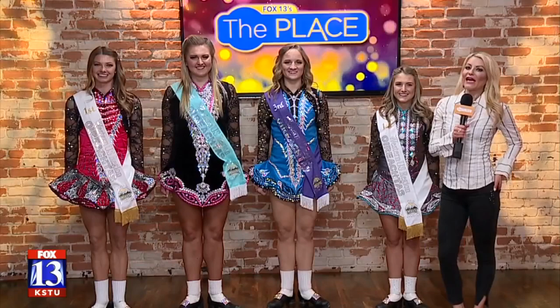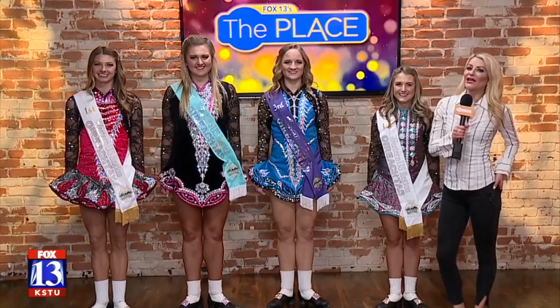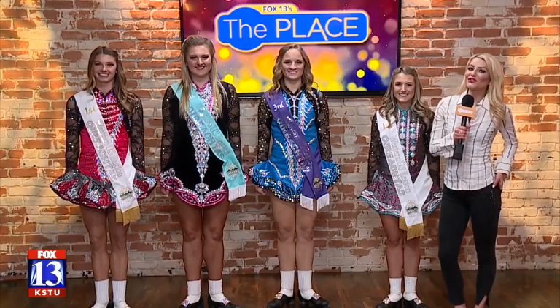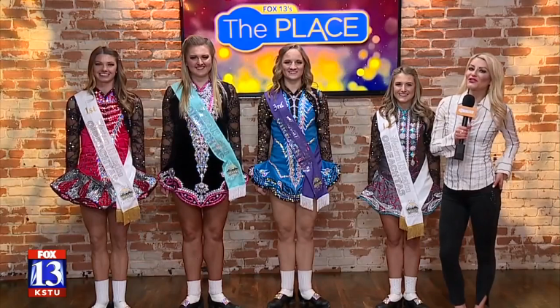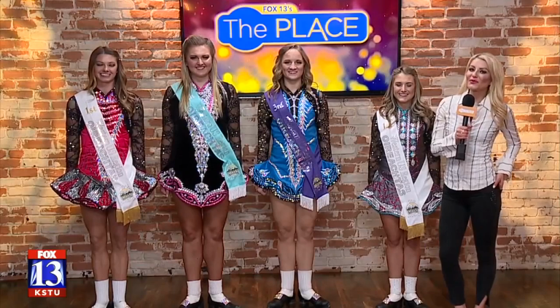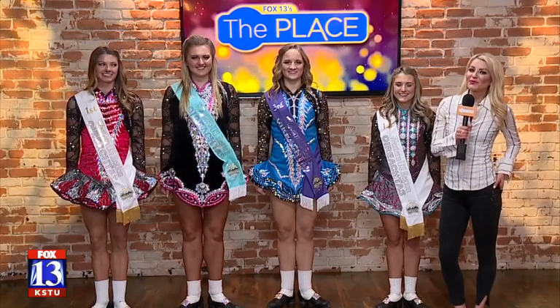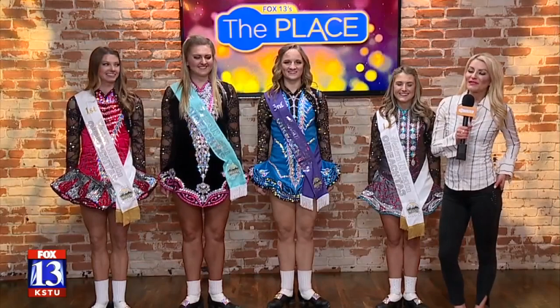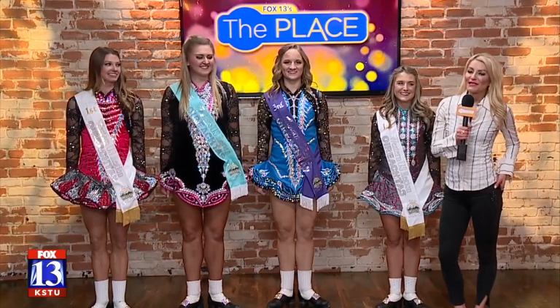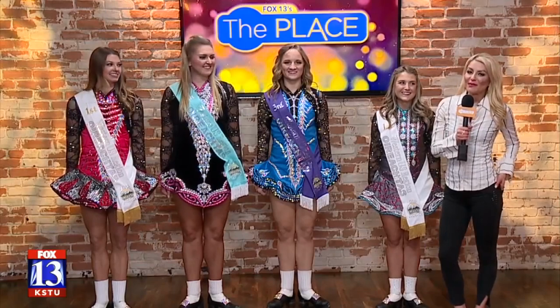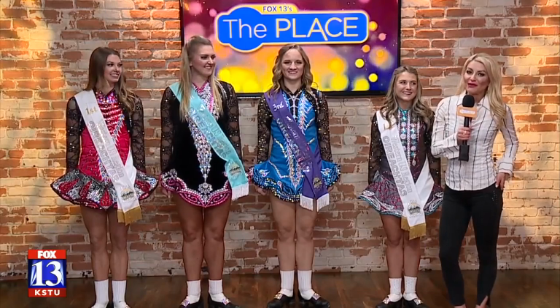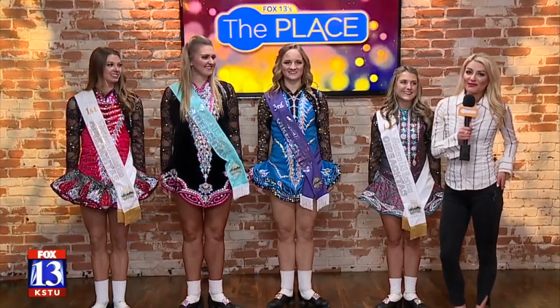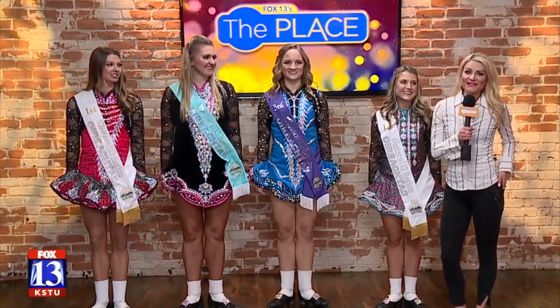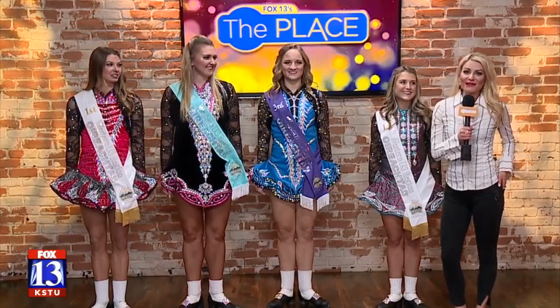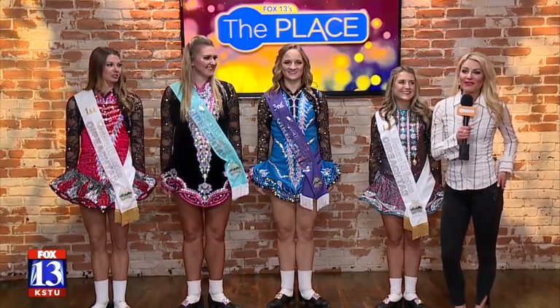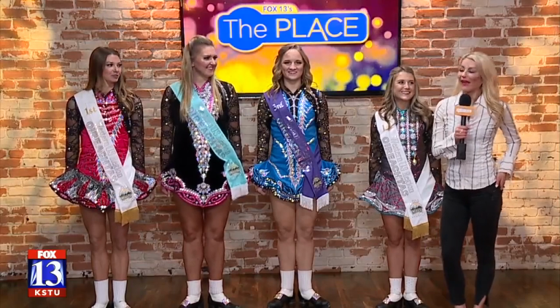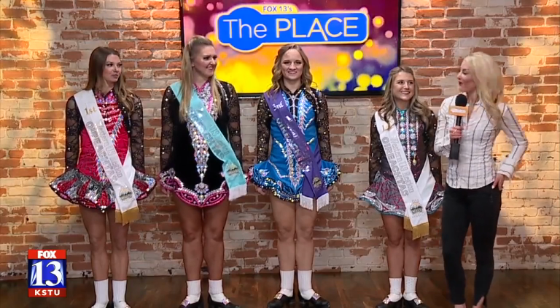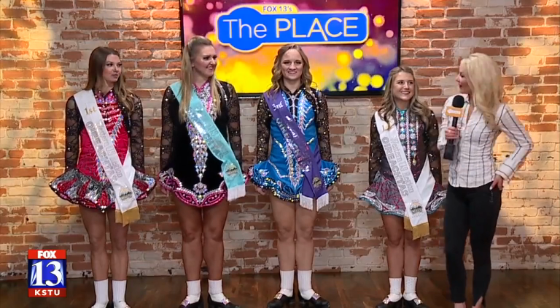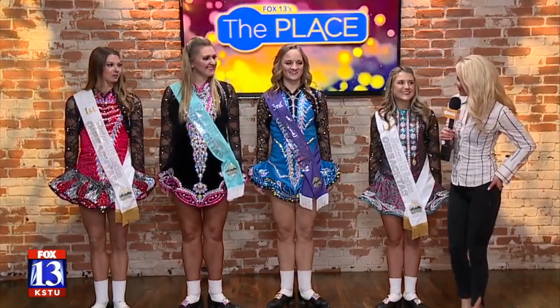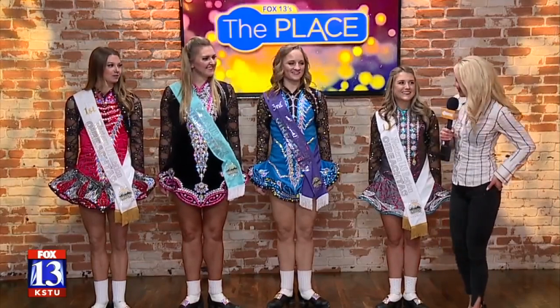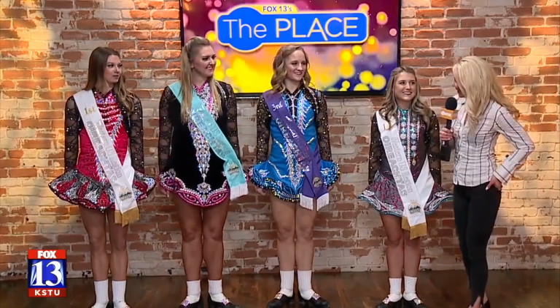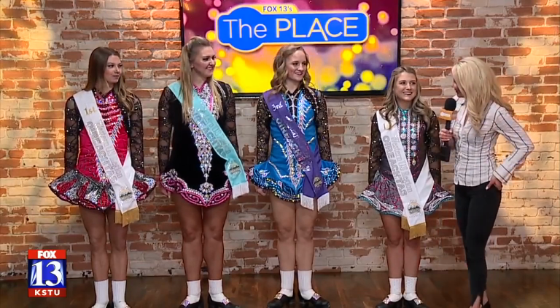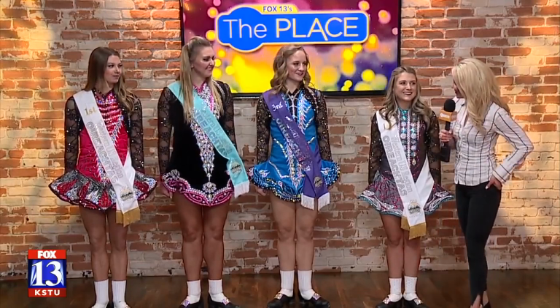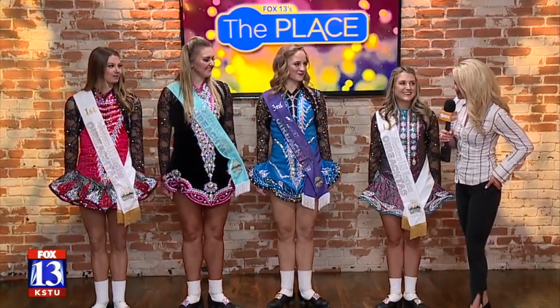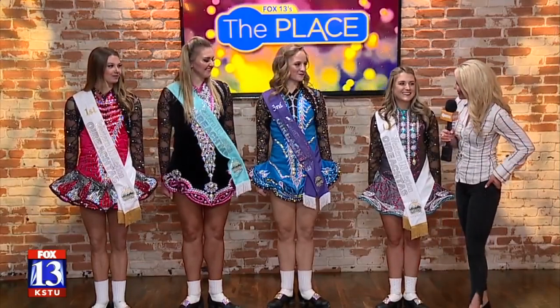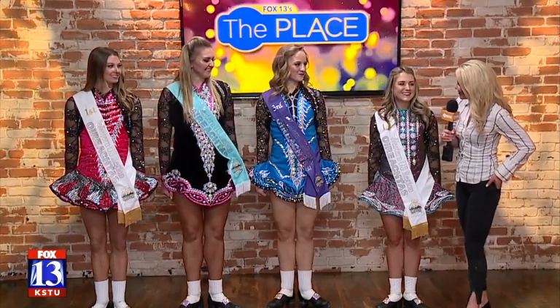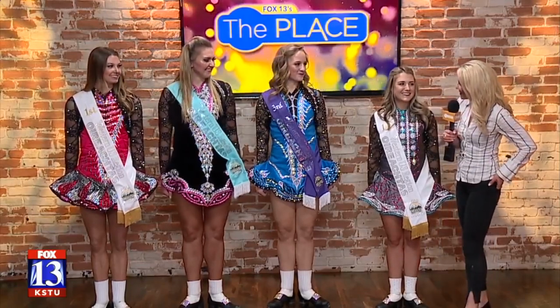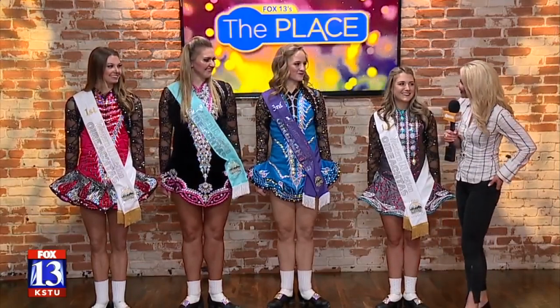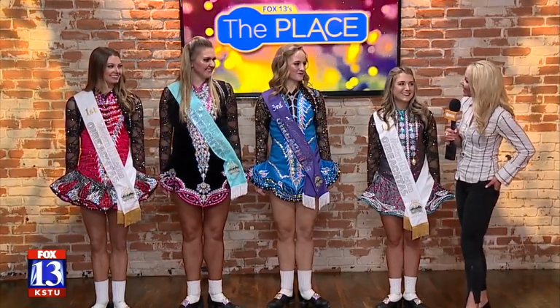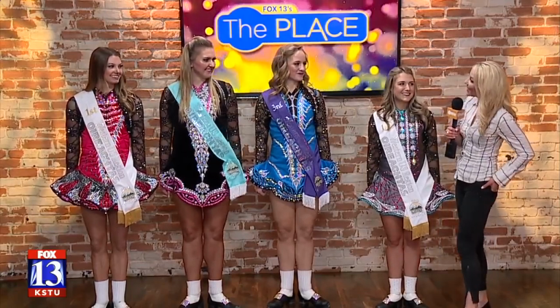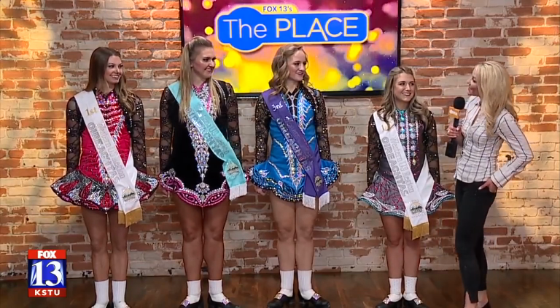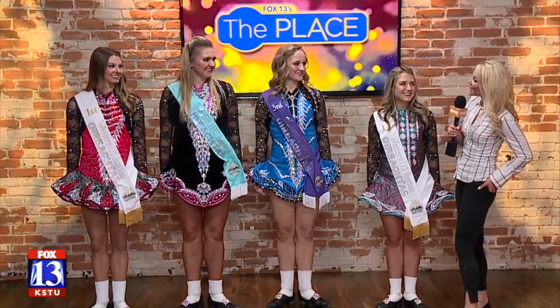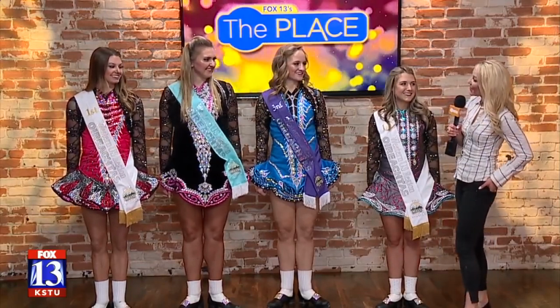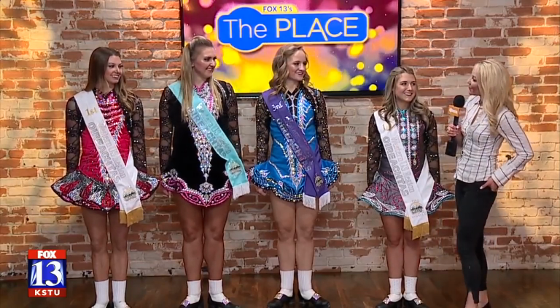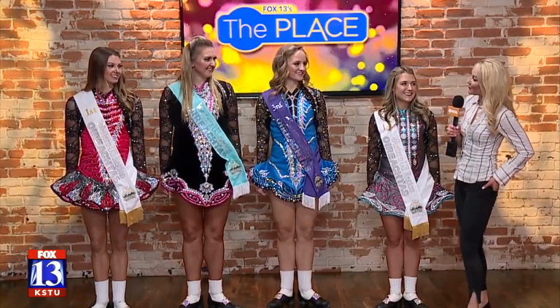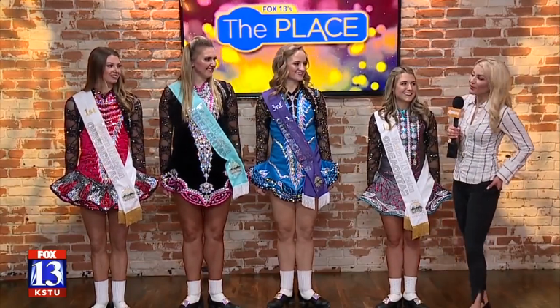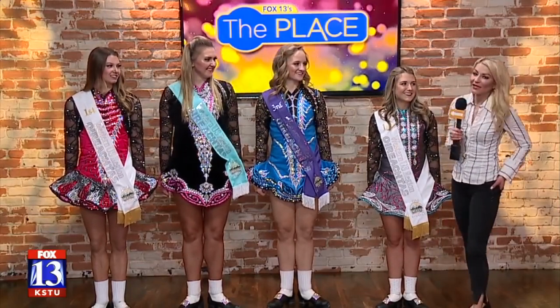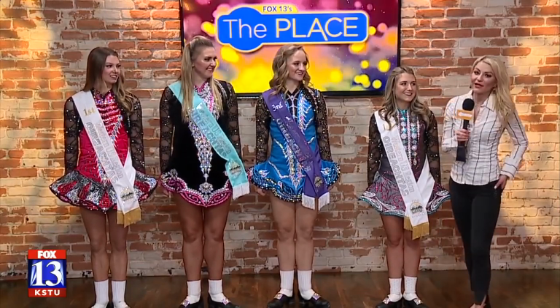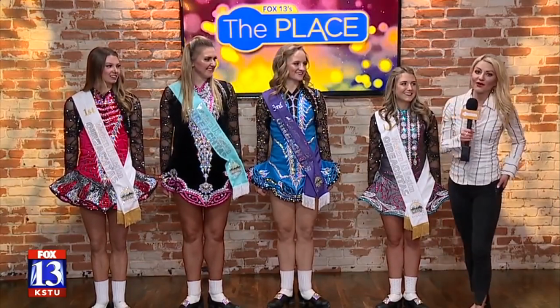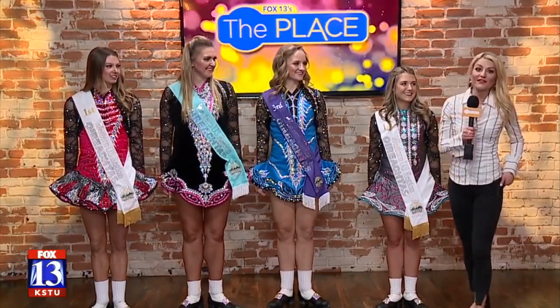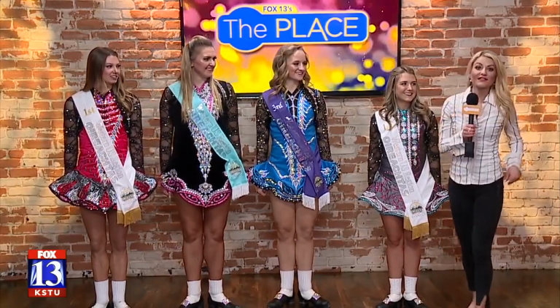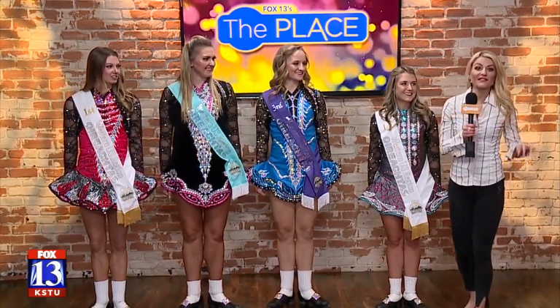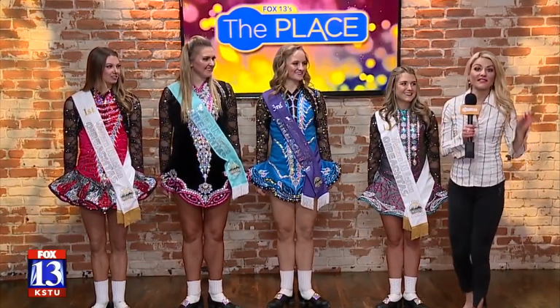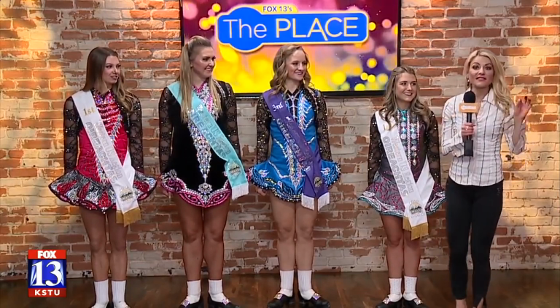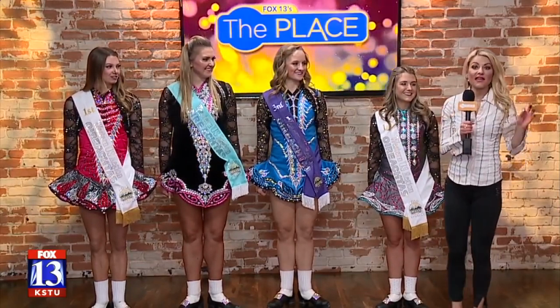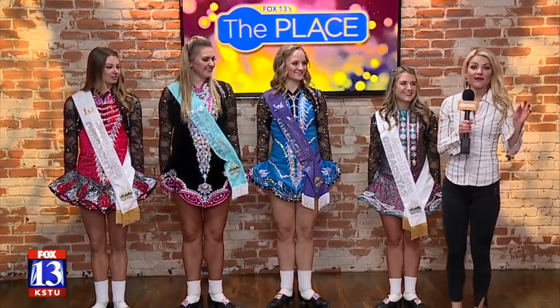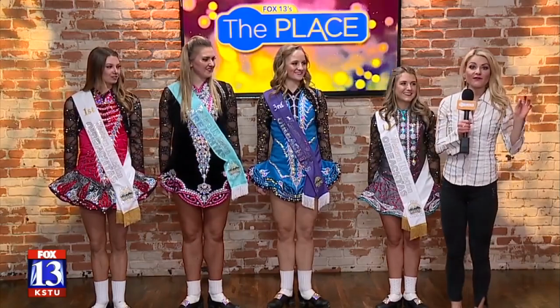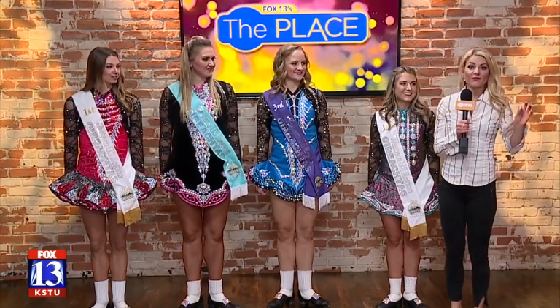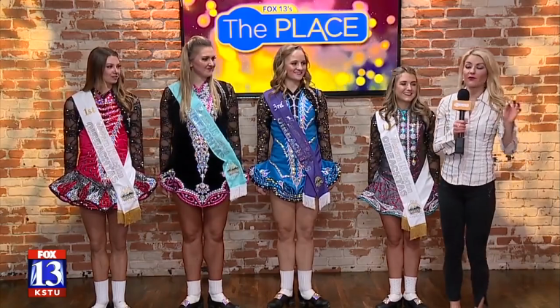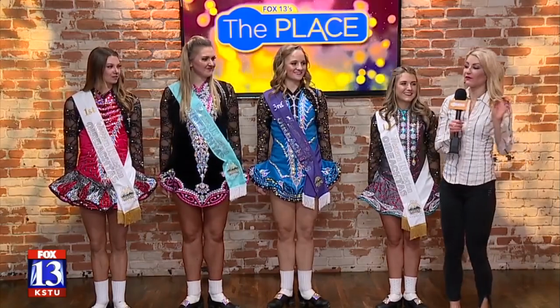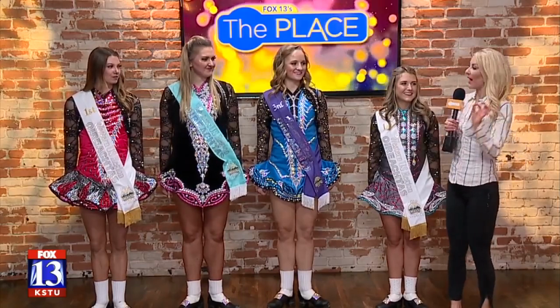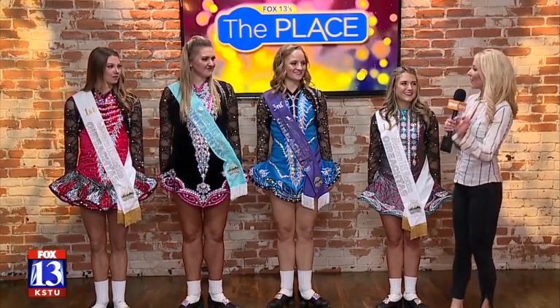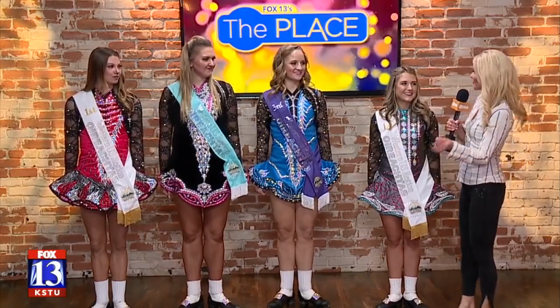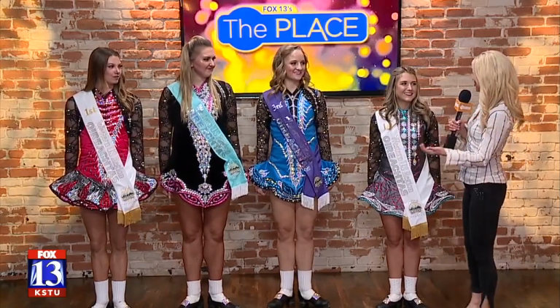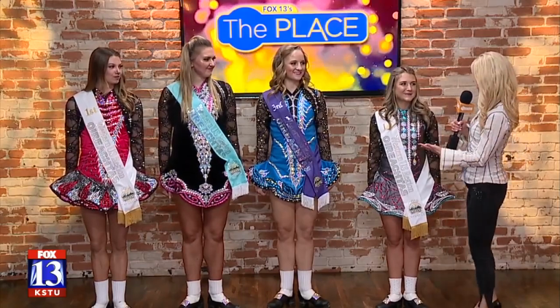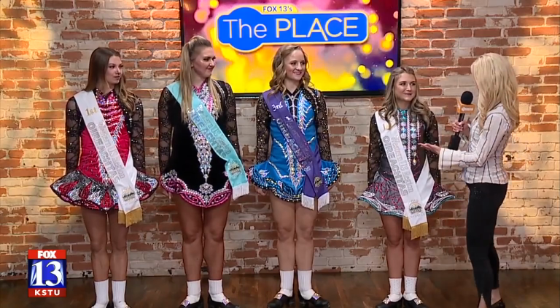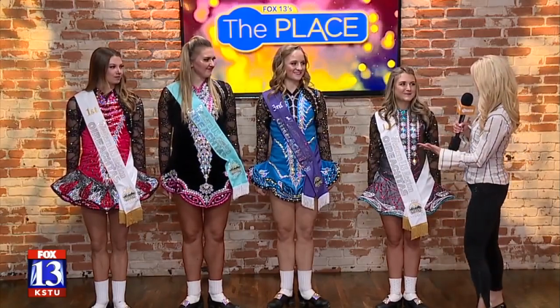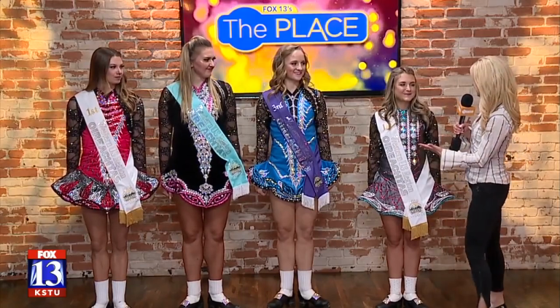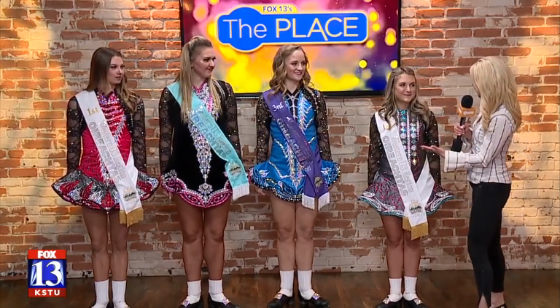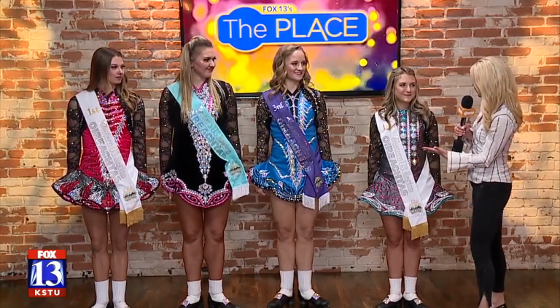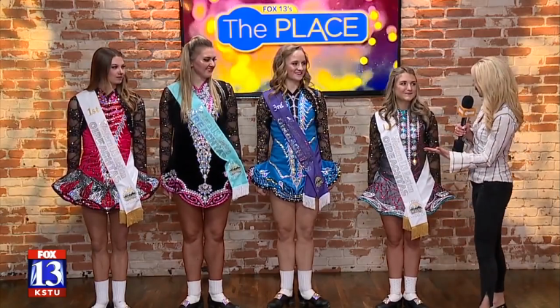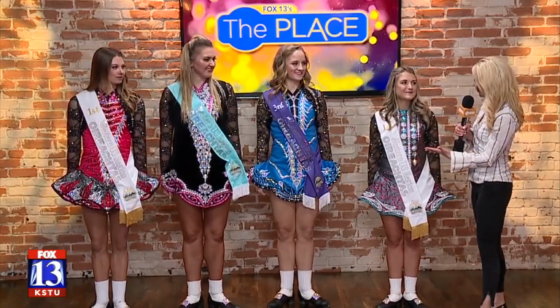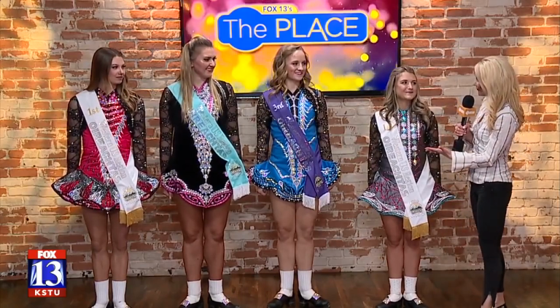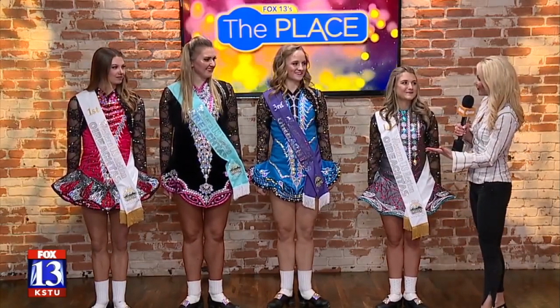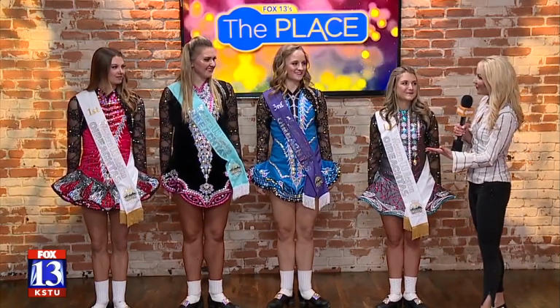It just wouldn't be St. Patrick's Day without having the Irish dancers. Ladies, thank you for being here. This is the Scarif School of Irish Dance.